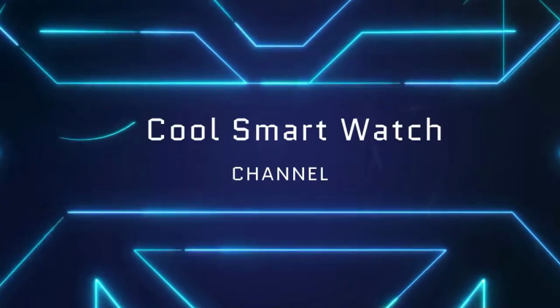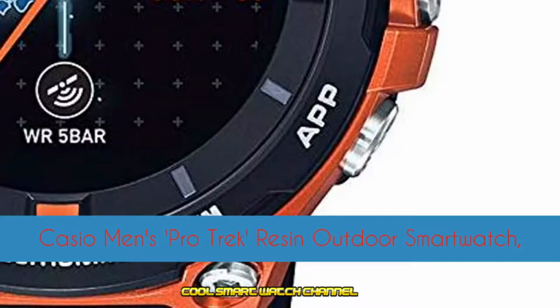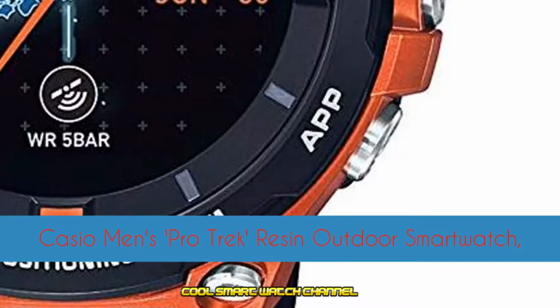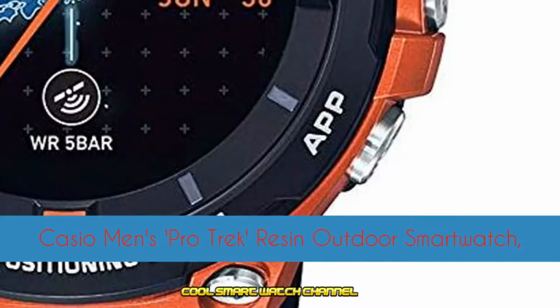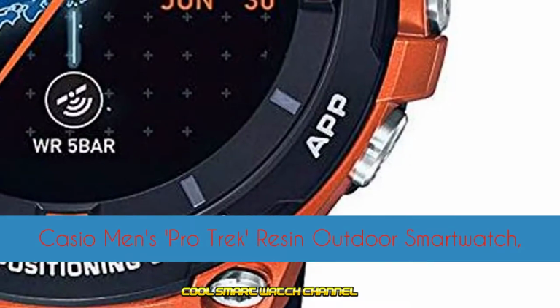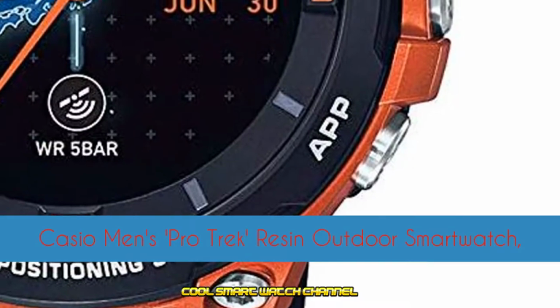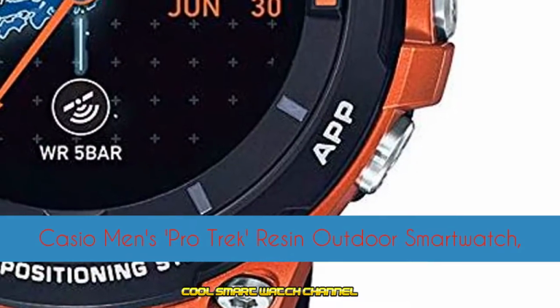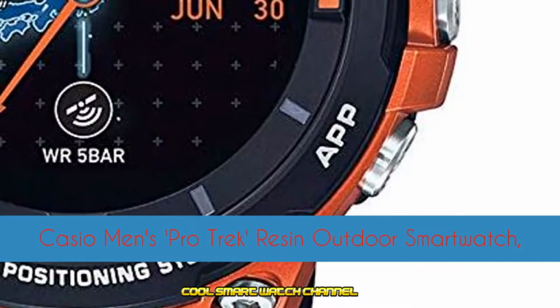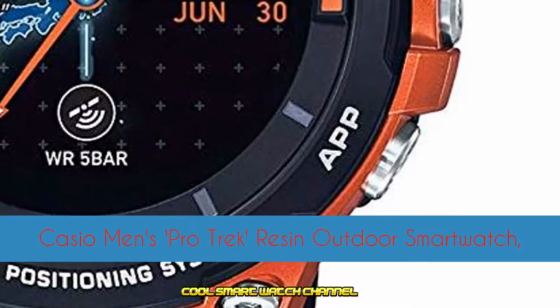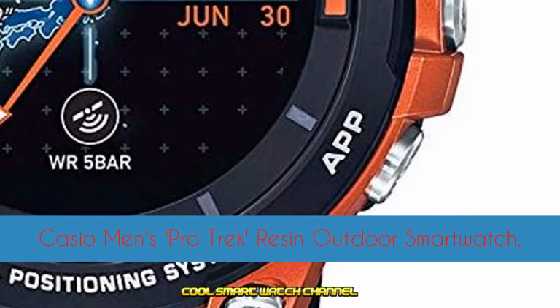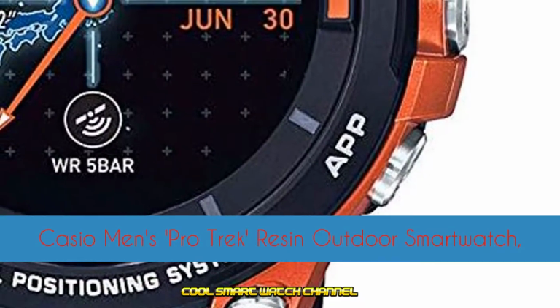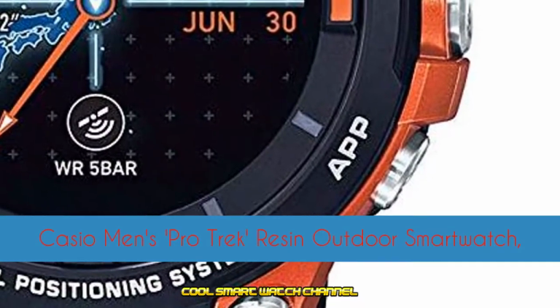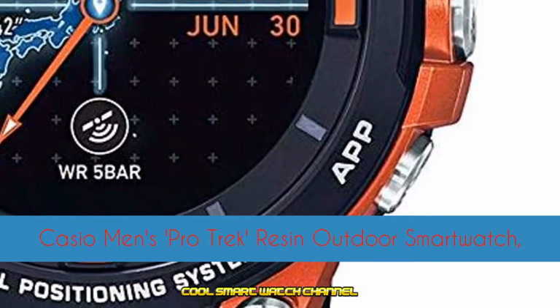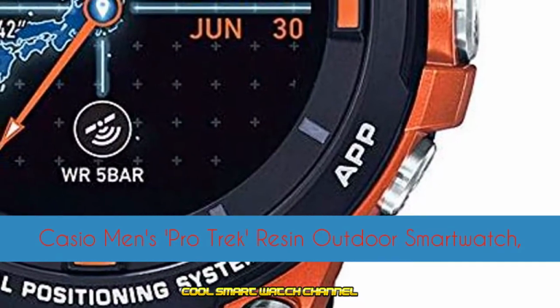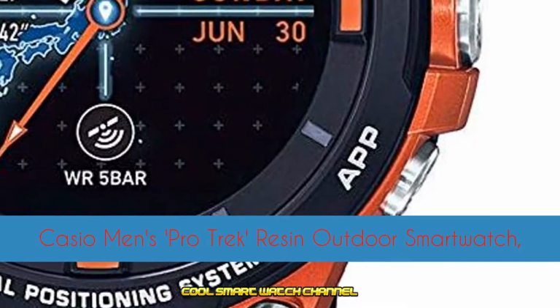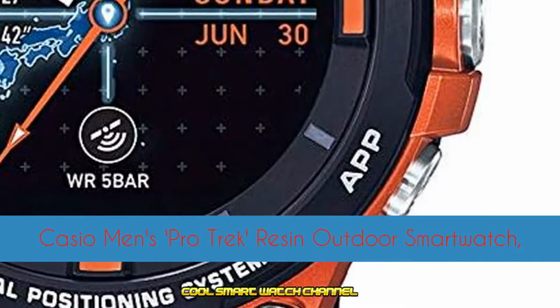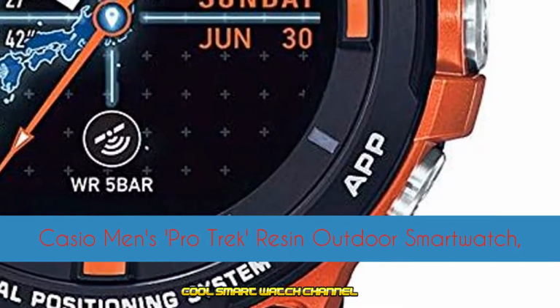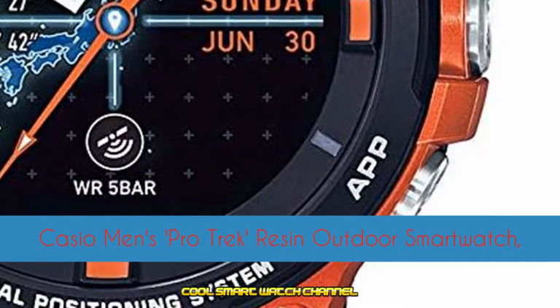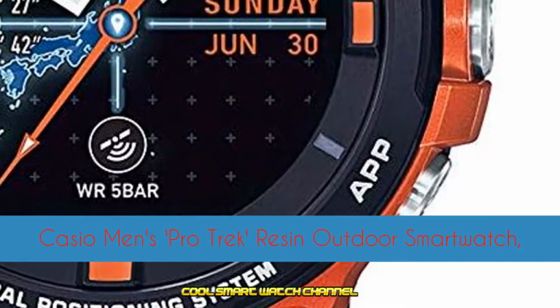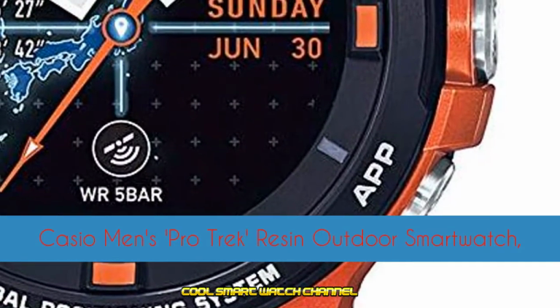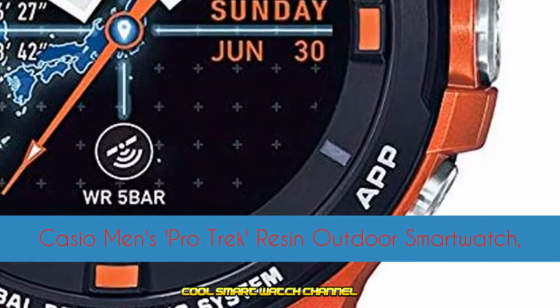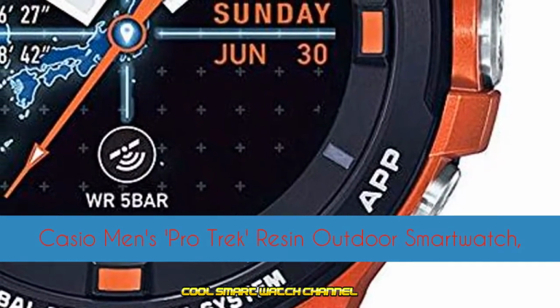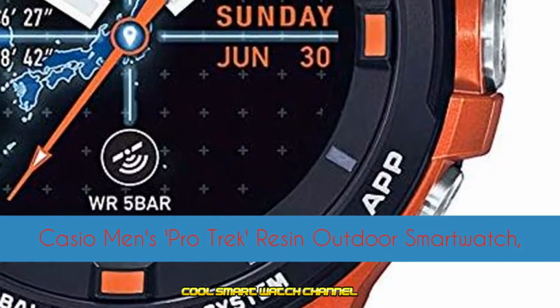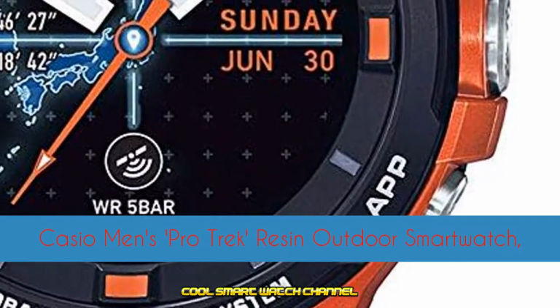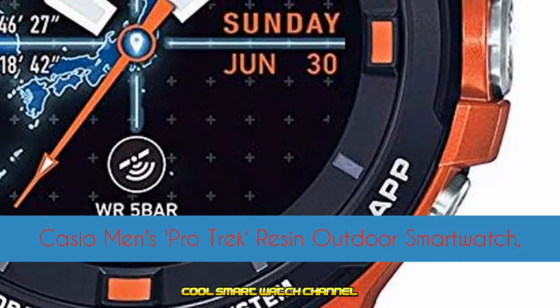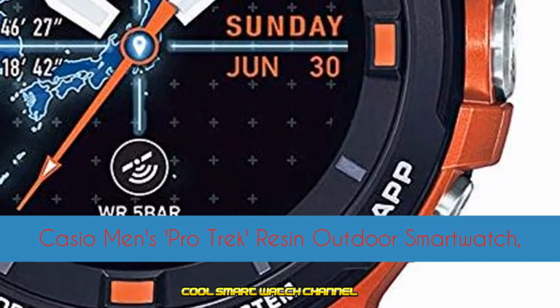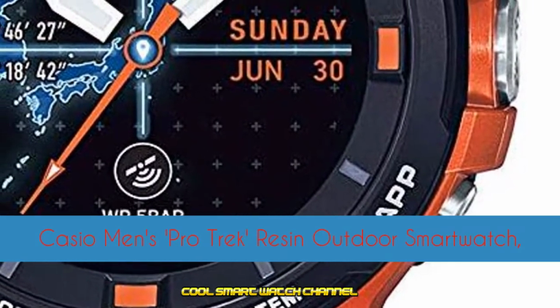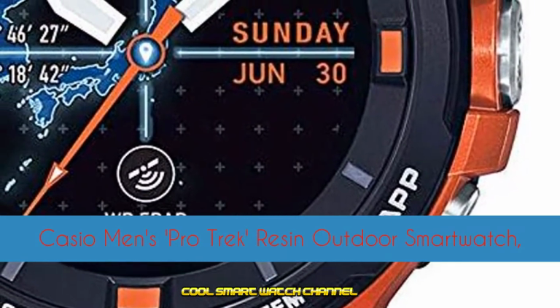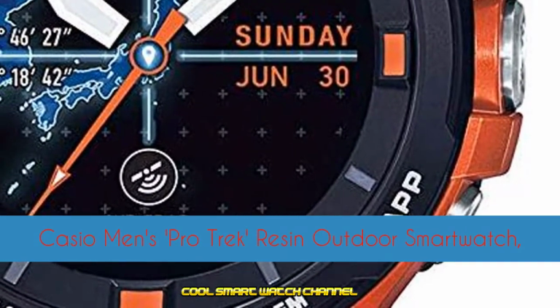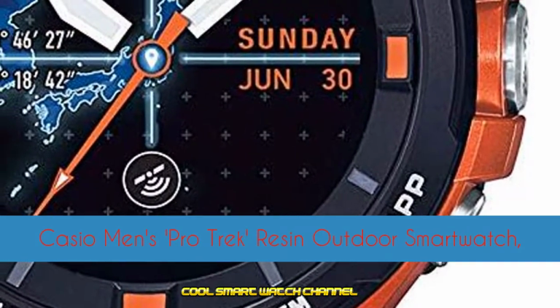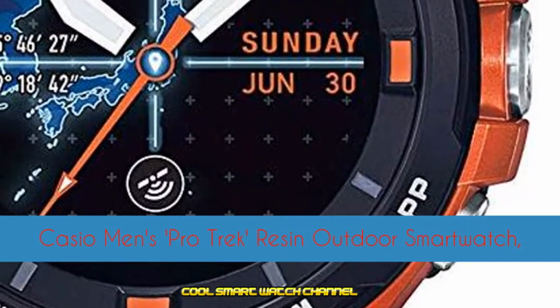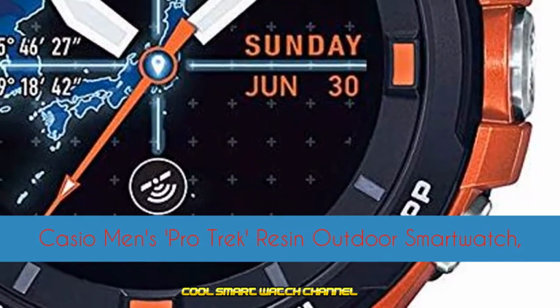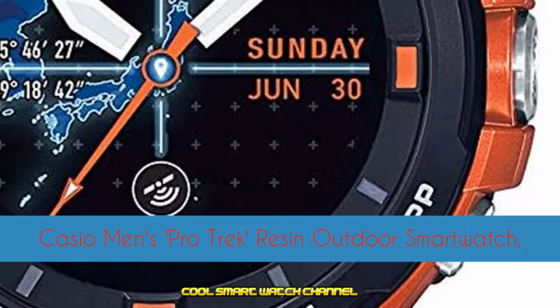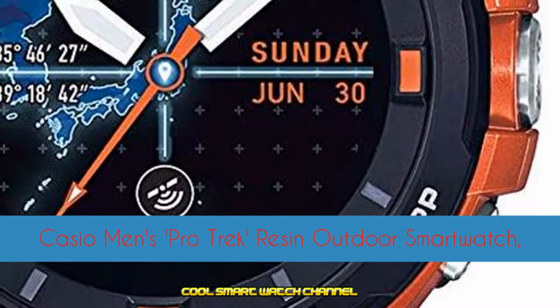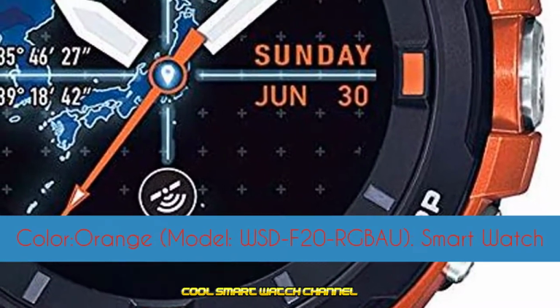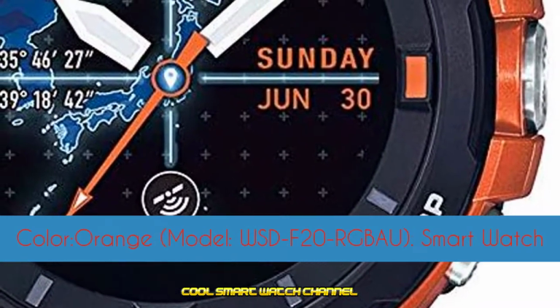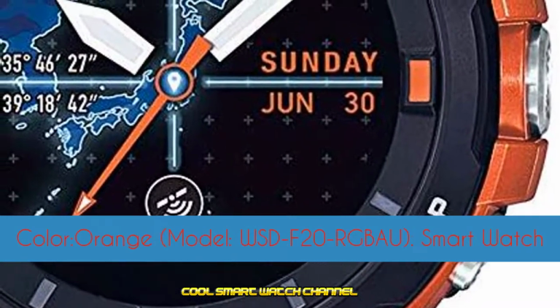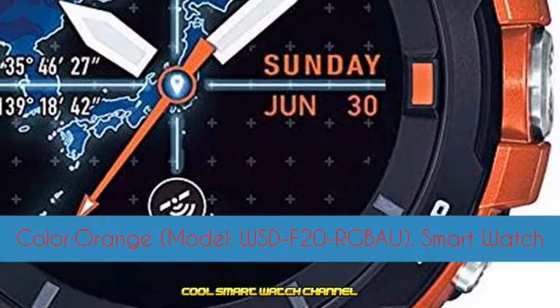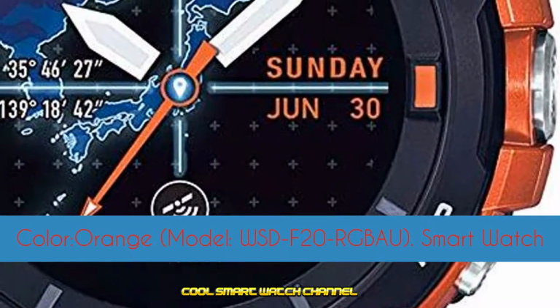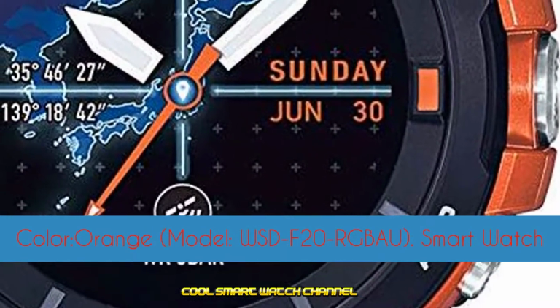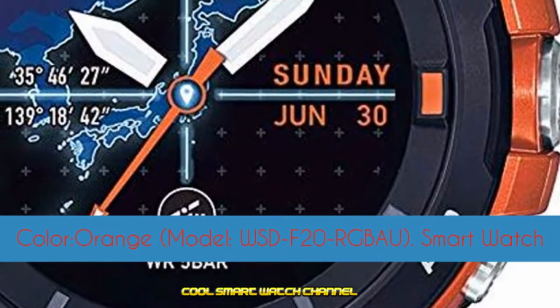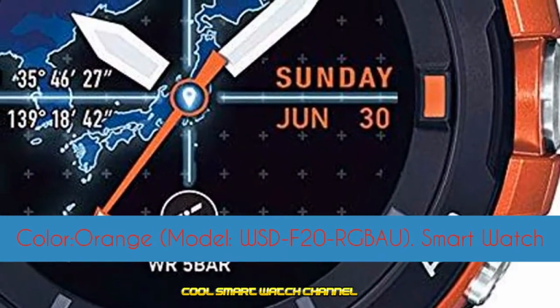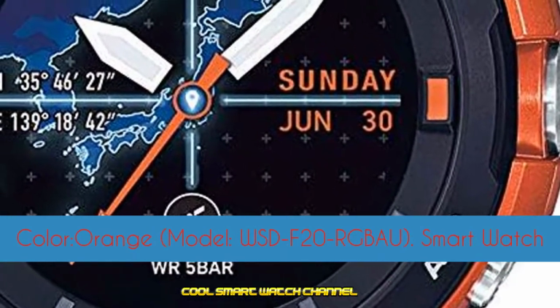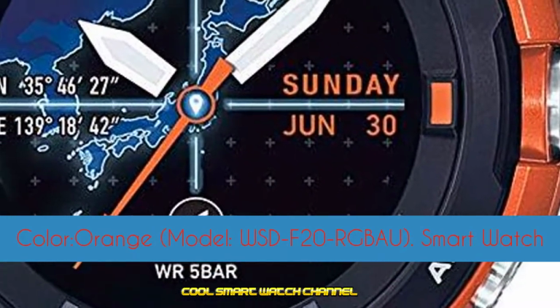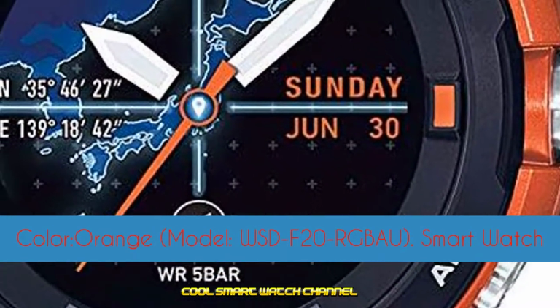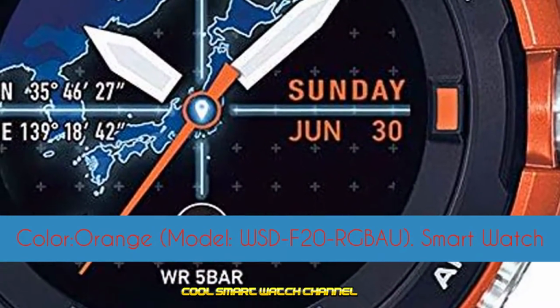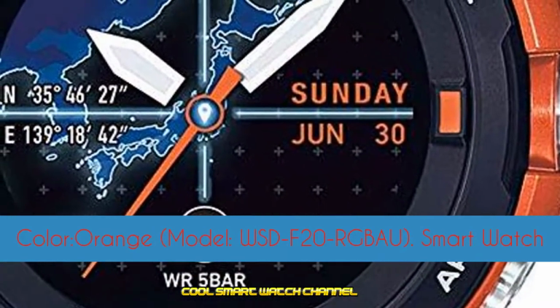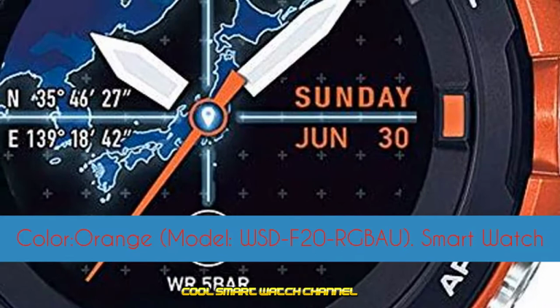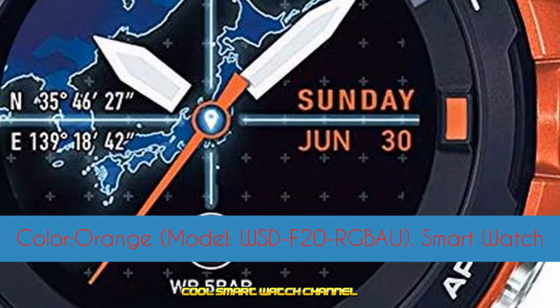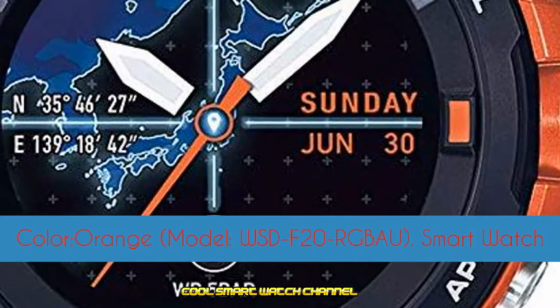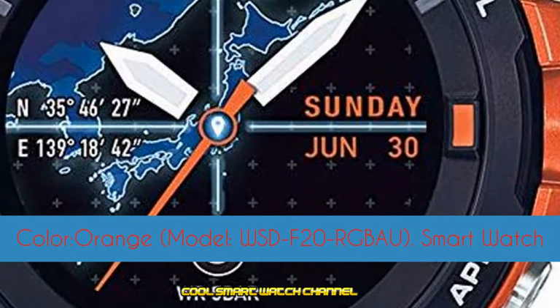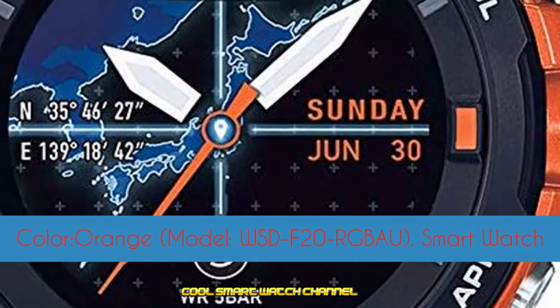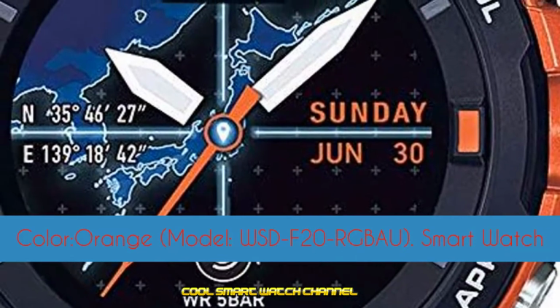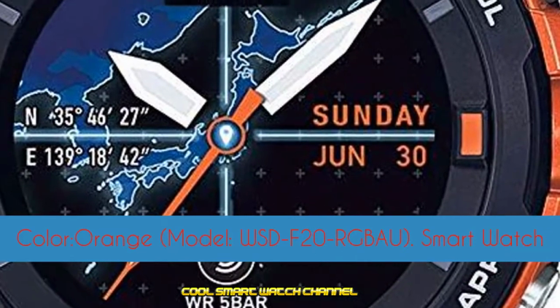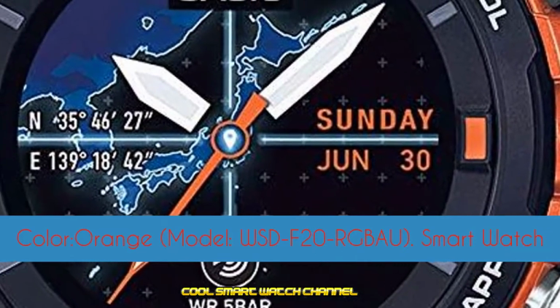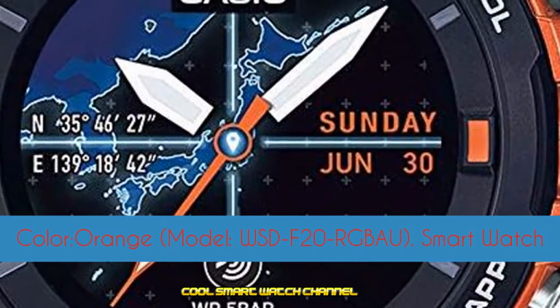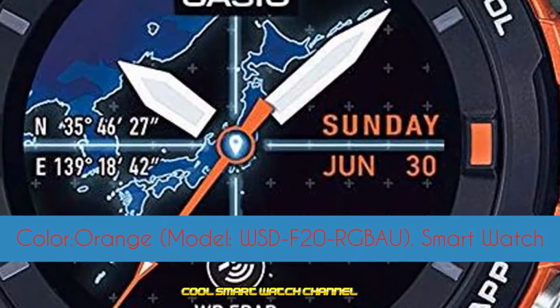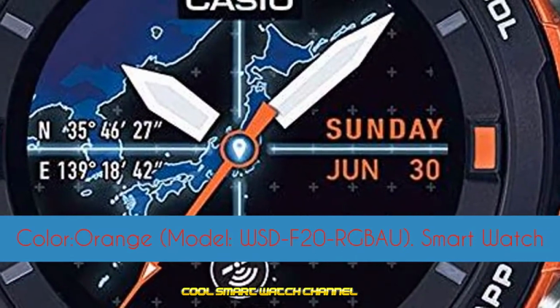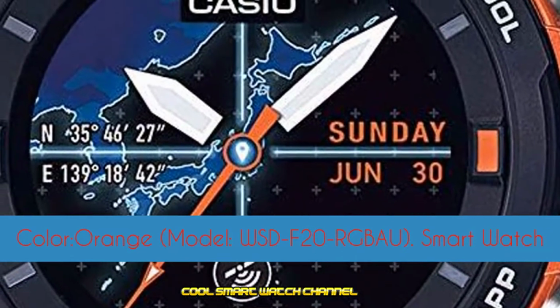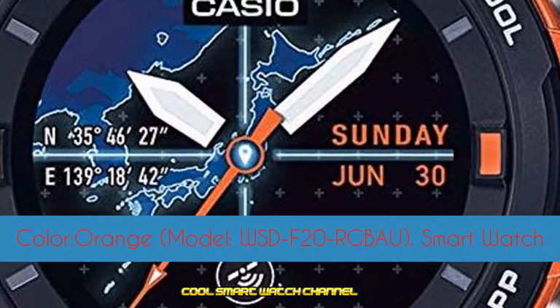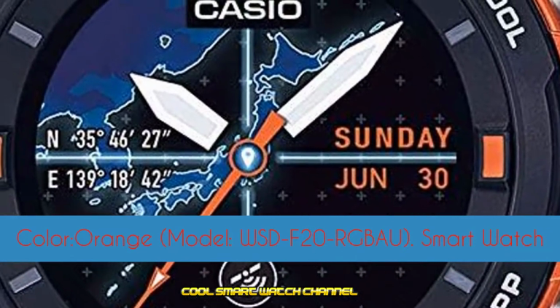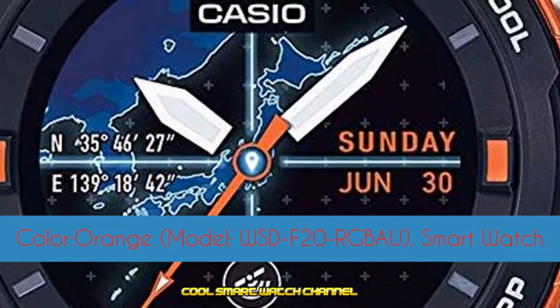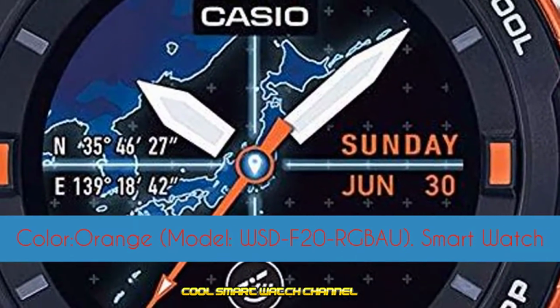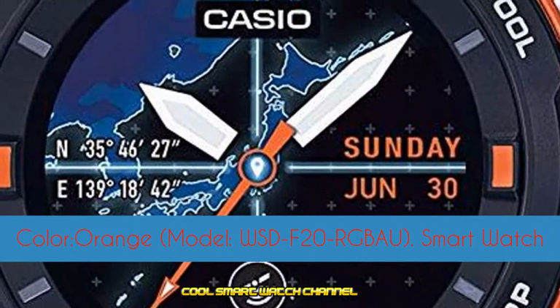Casio Men's ProTrek Reson Outdoor Smartwatch, color orange, model WSDF20RGBAU.